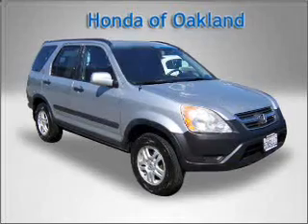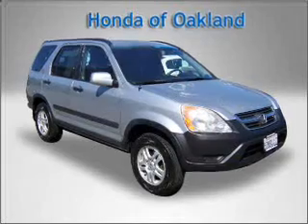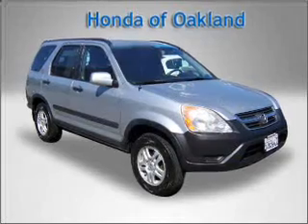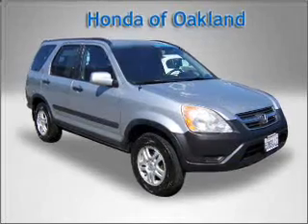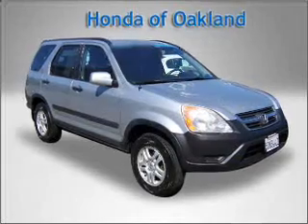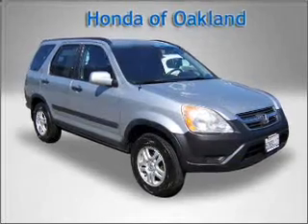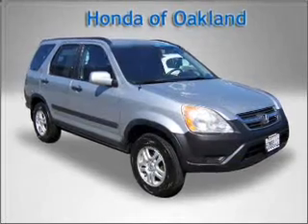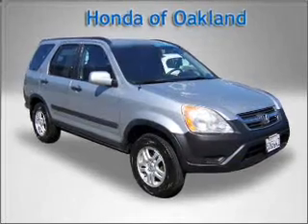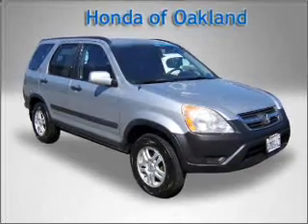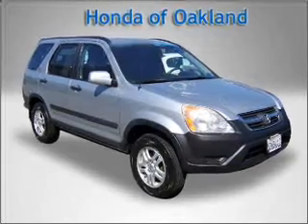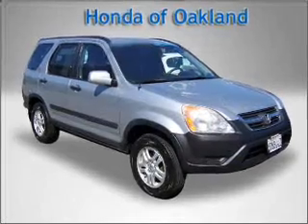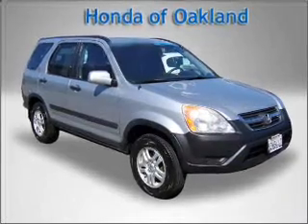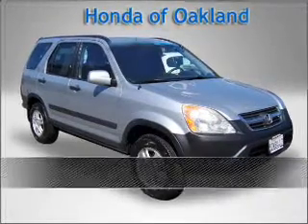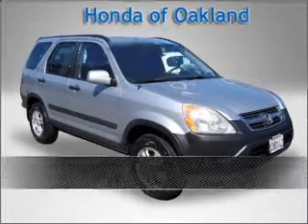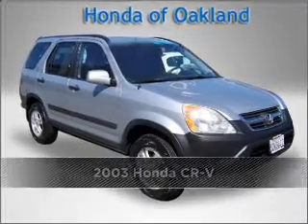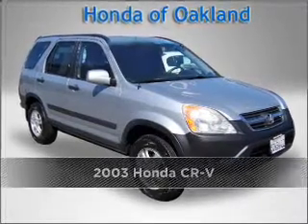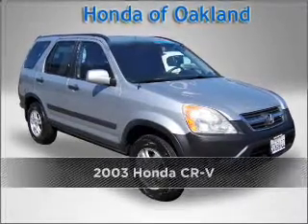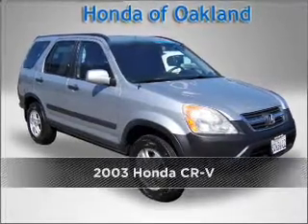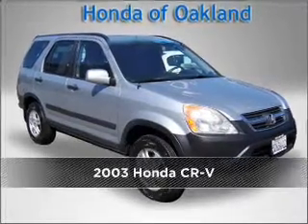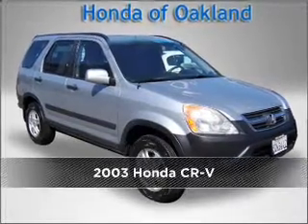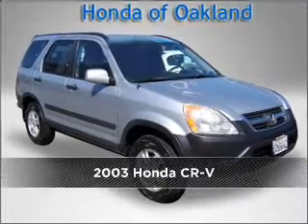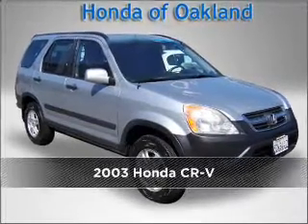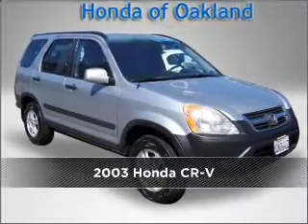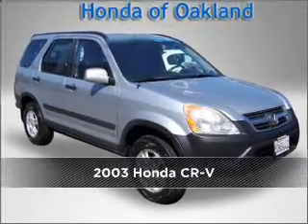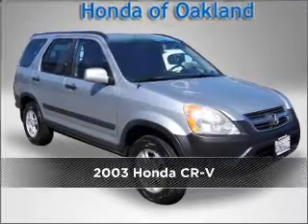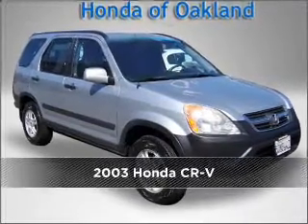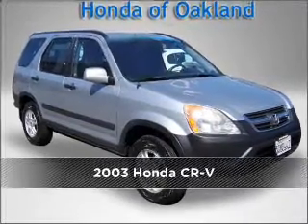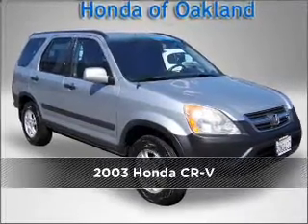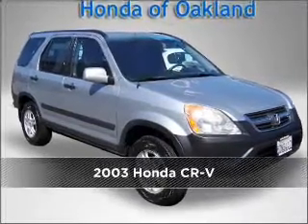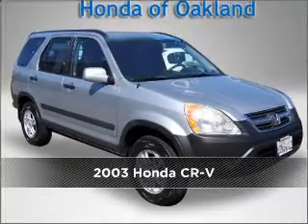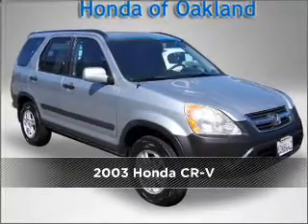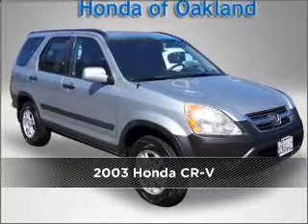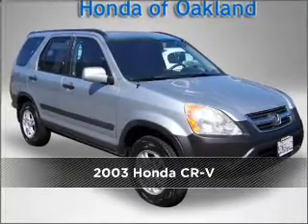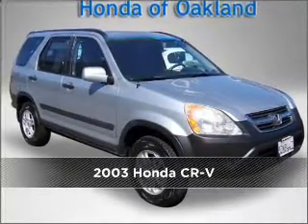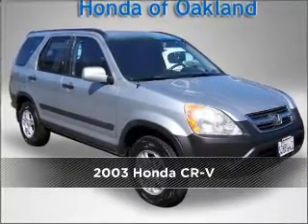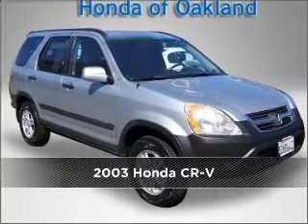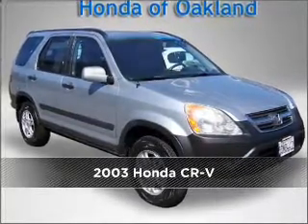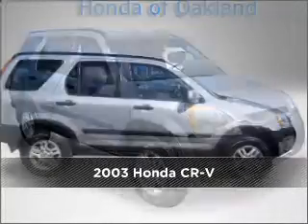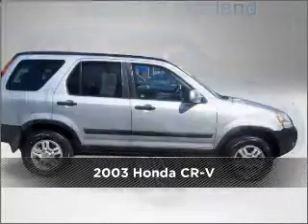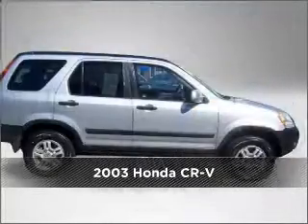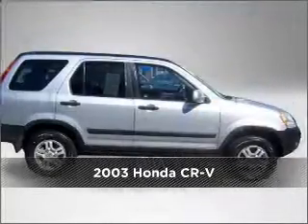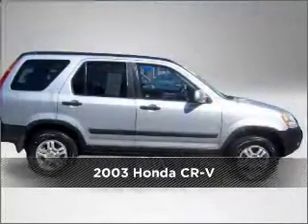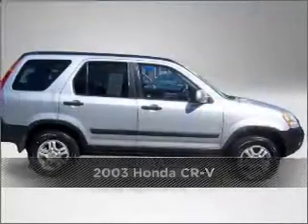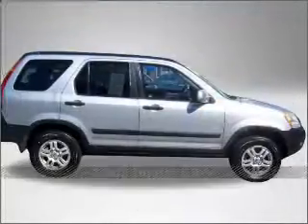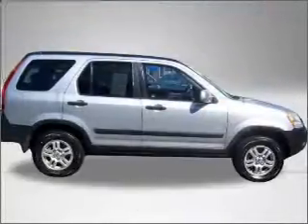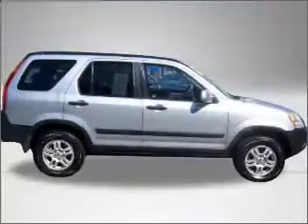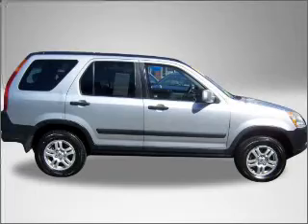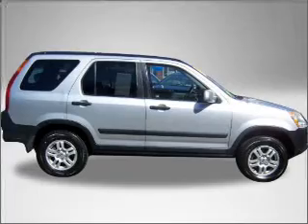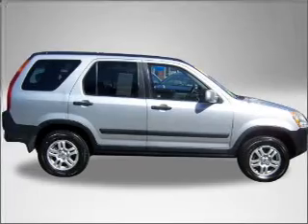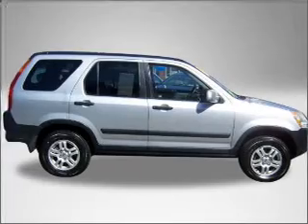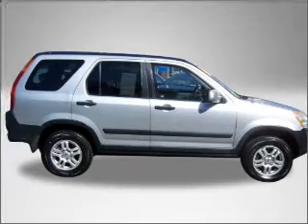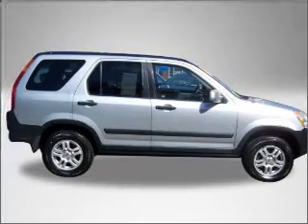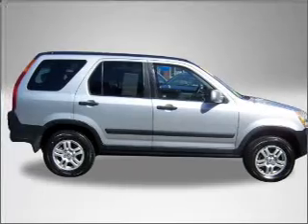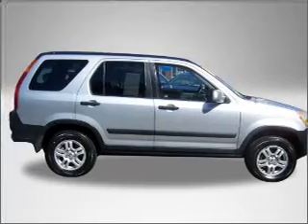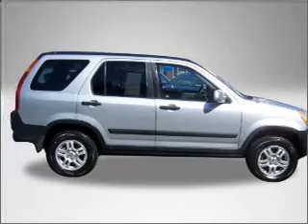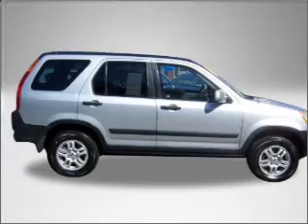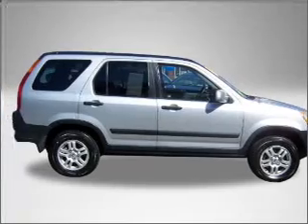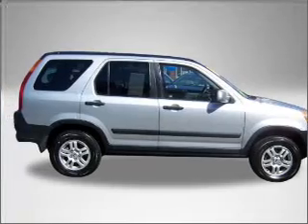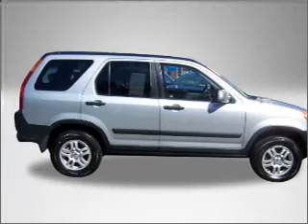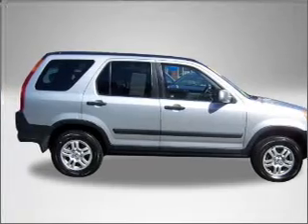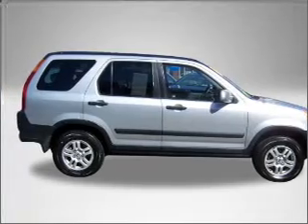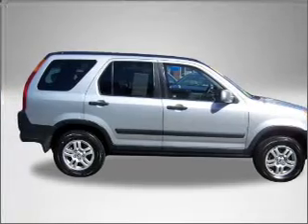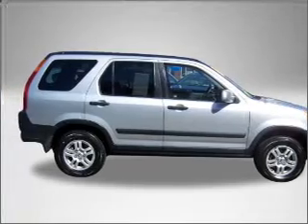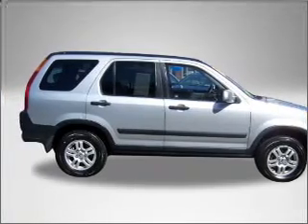Stand out in this 2003 Honda CR-V. Your search stops here with this ideal auto.